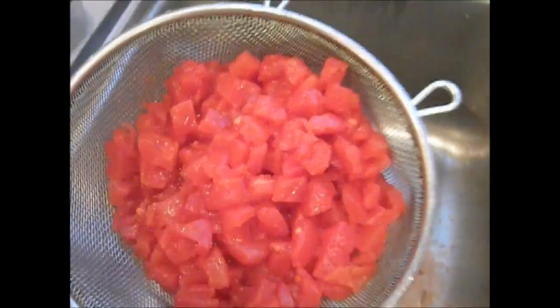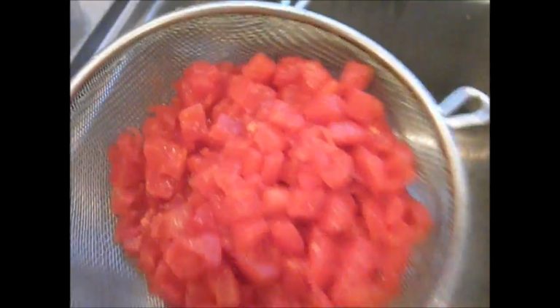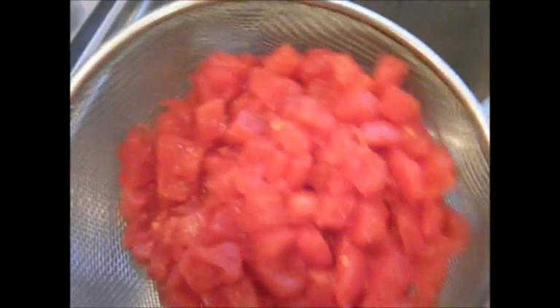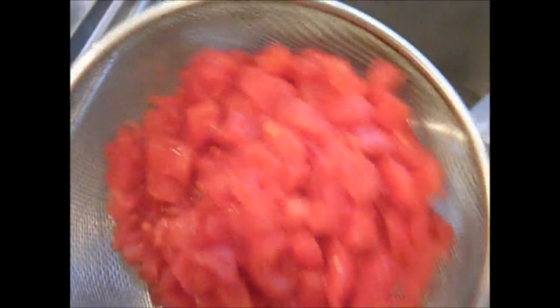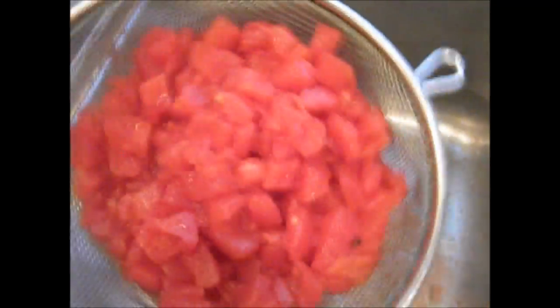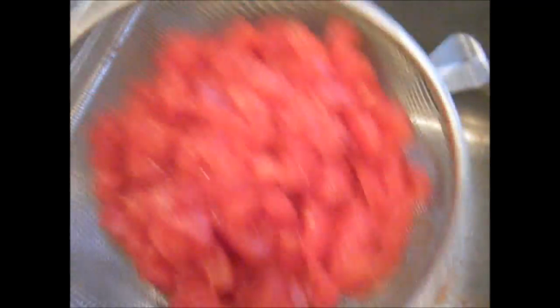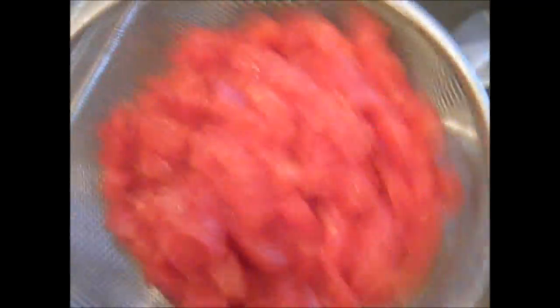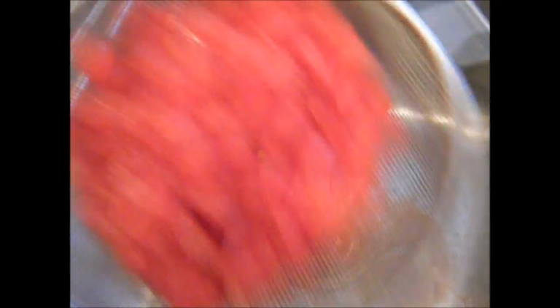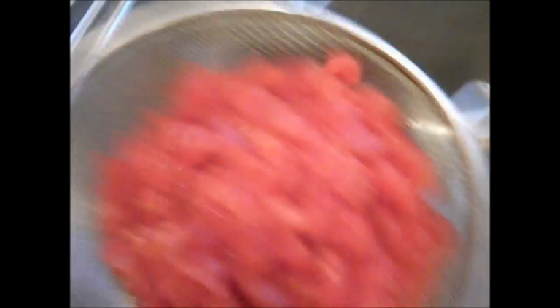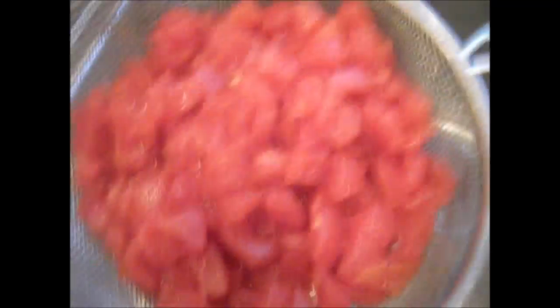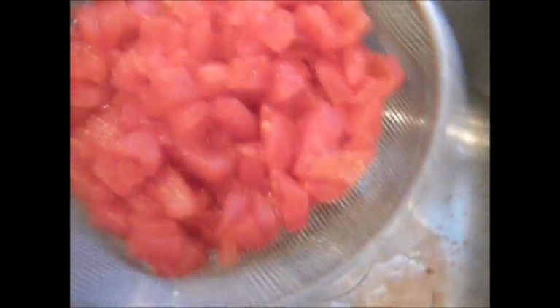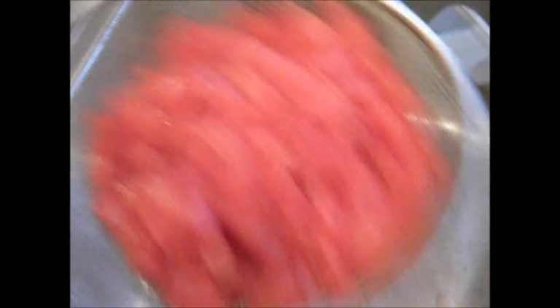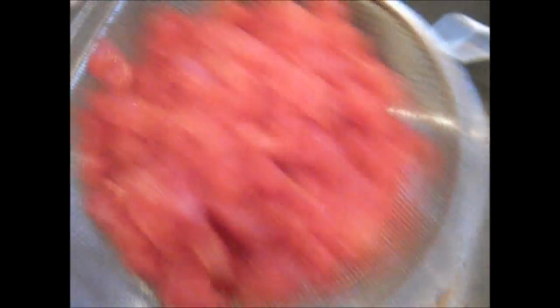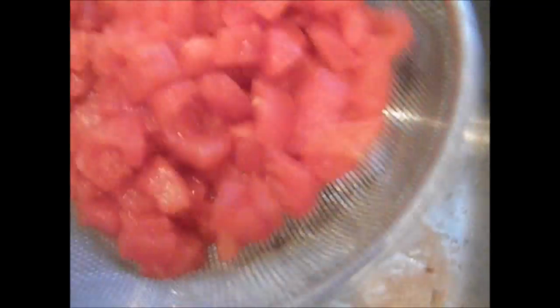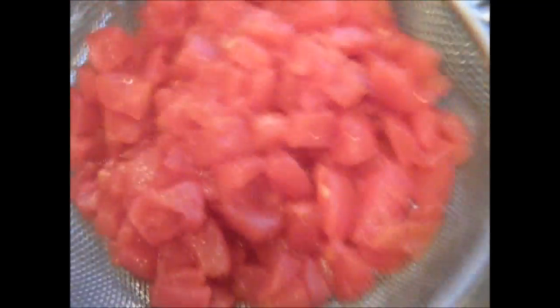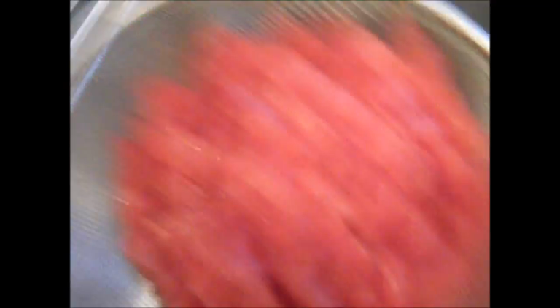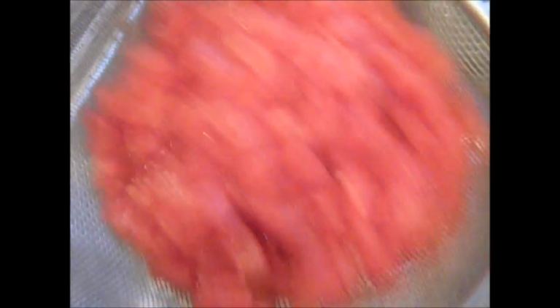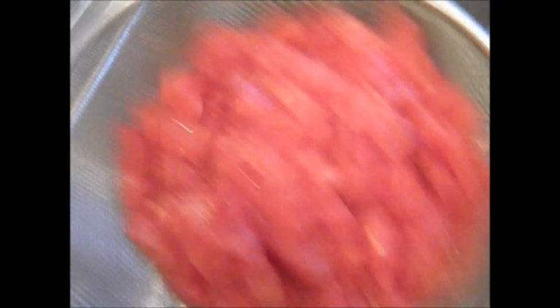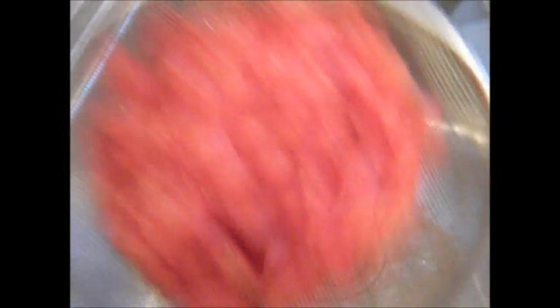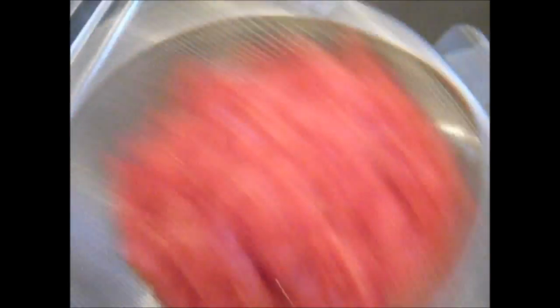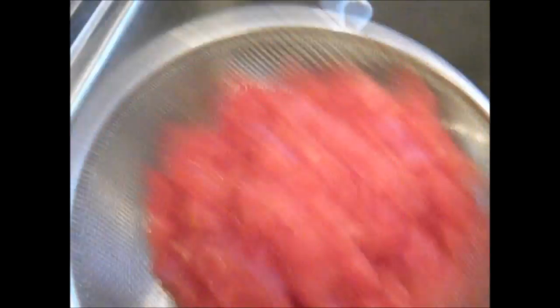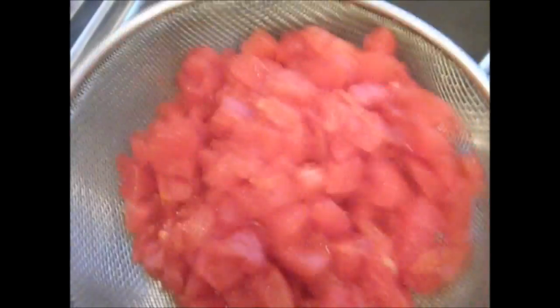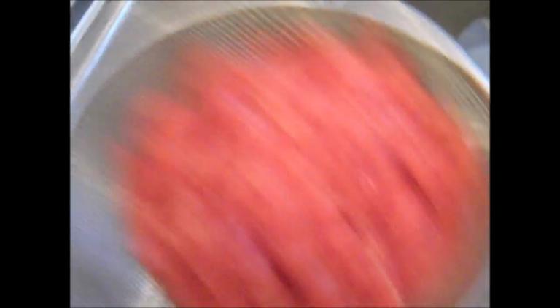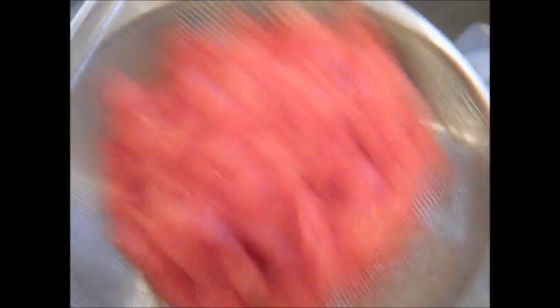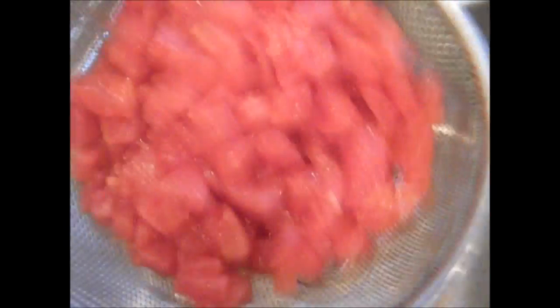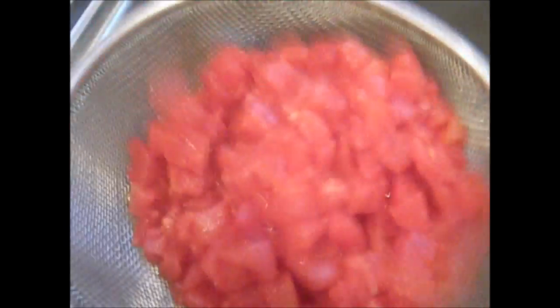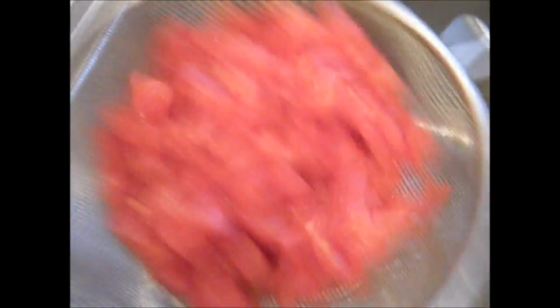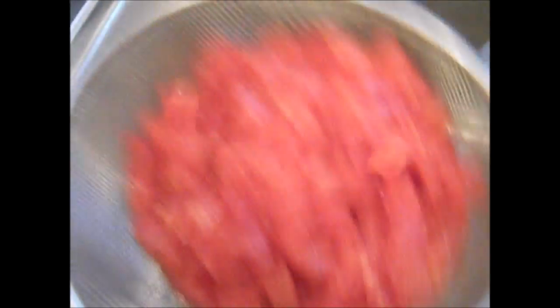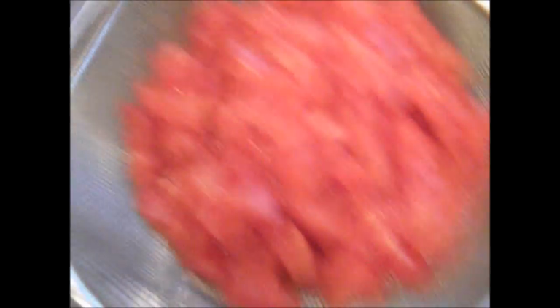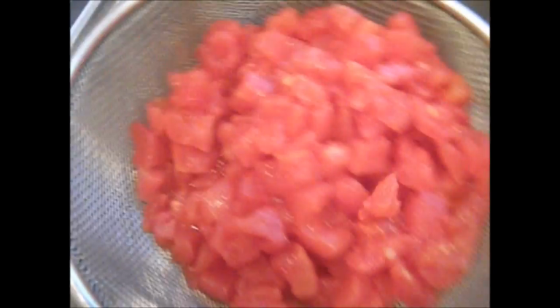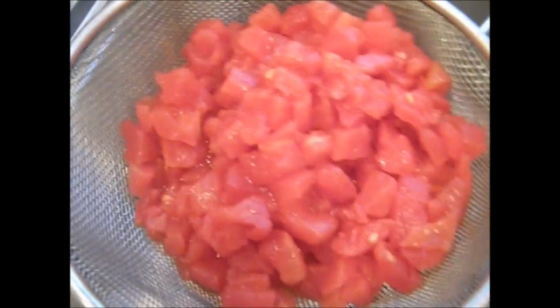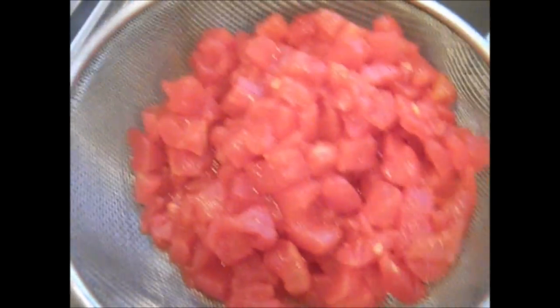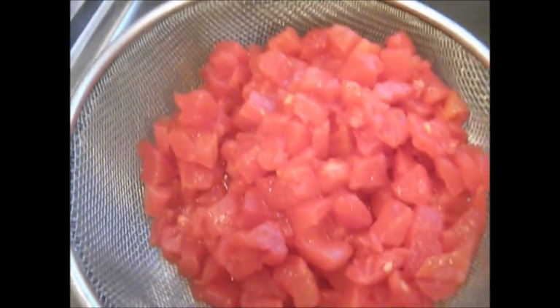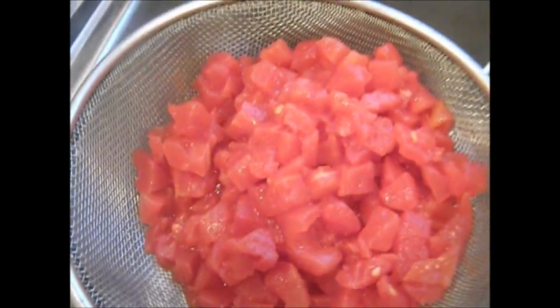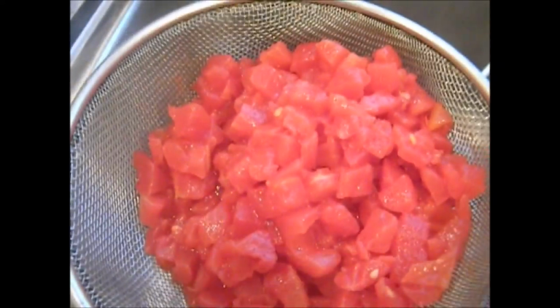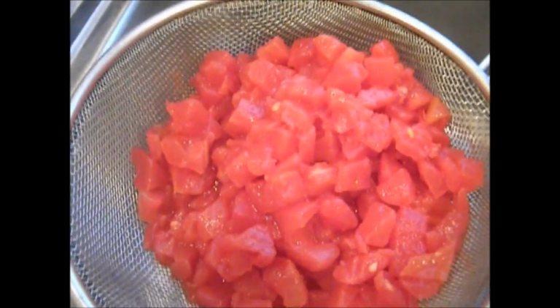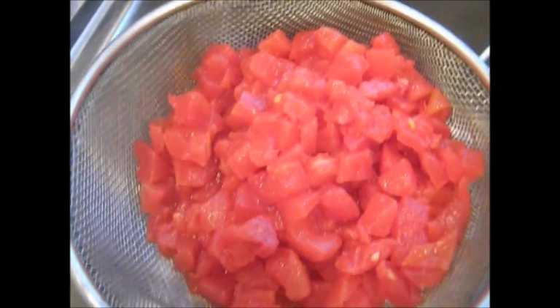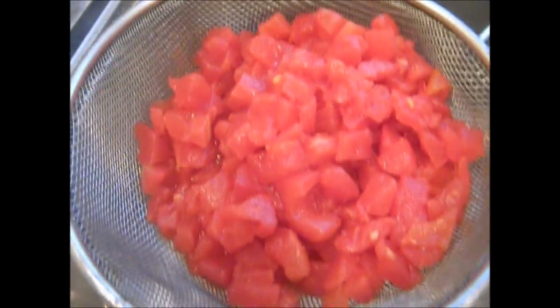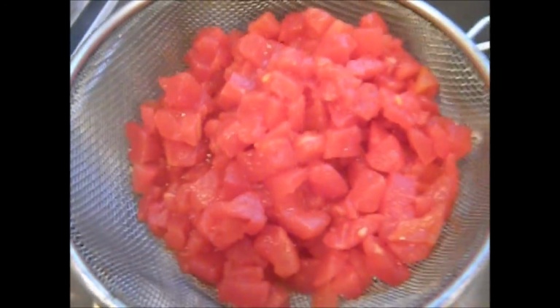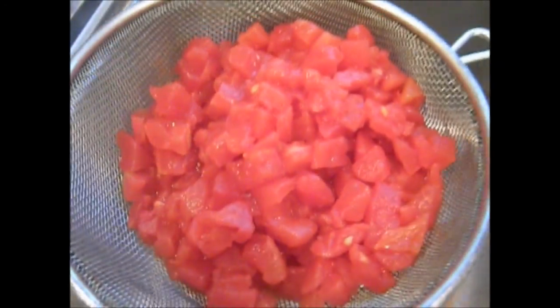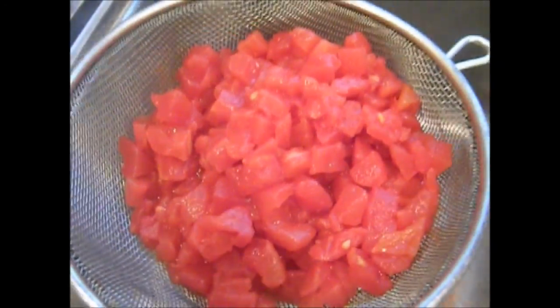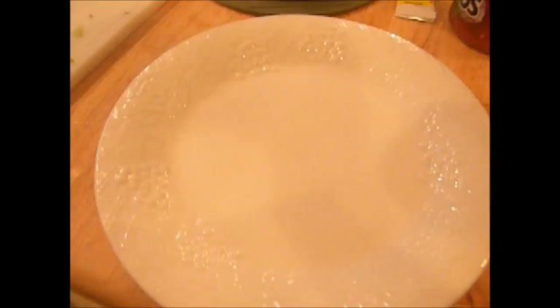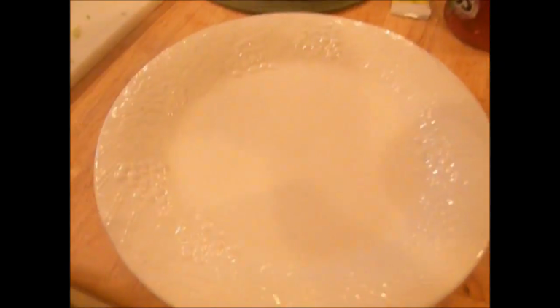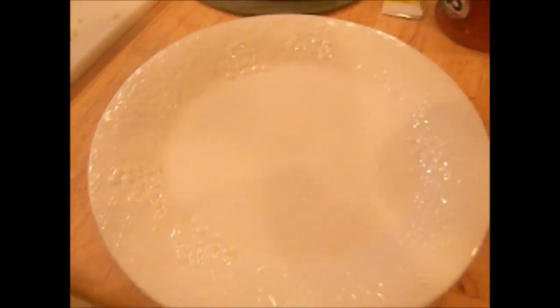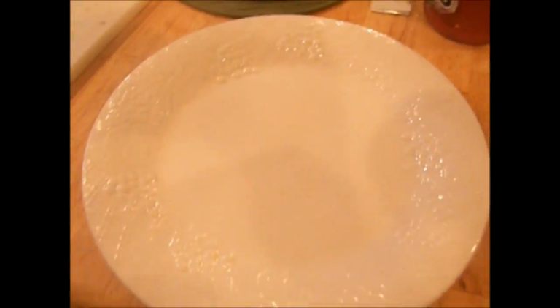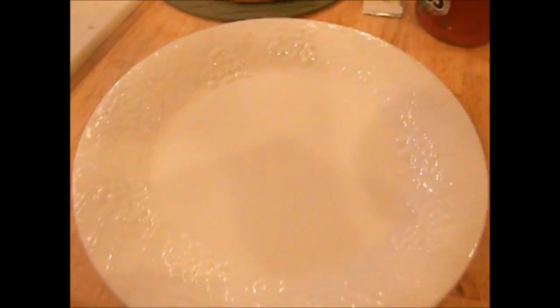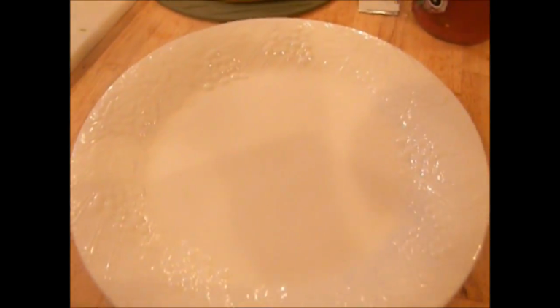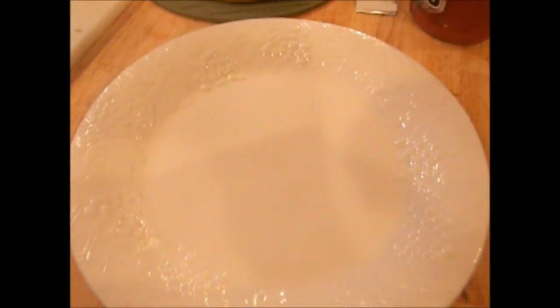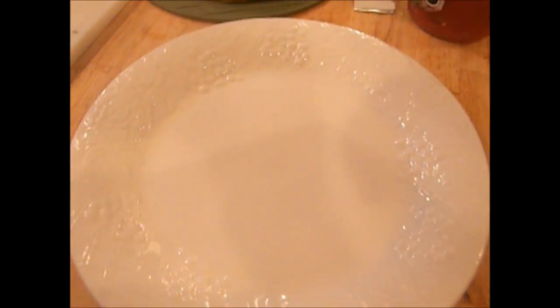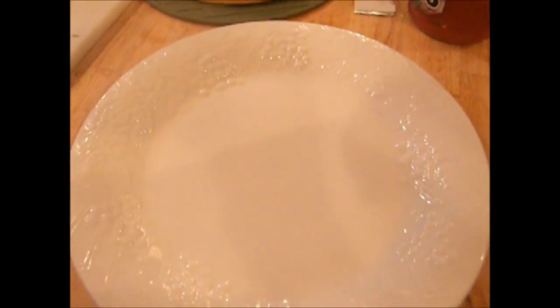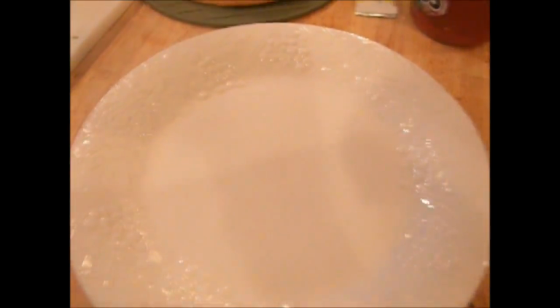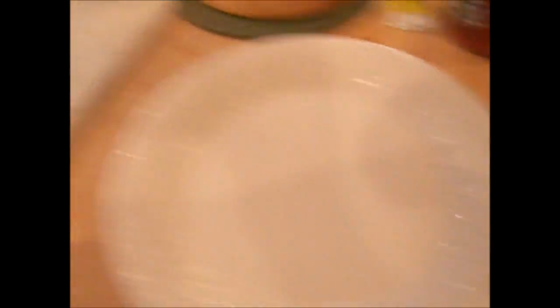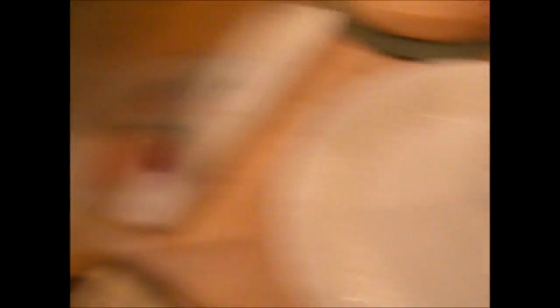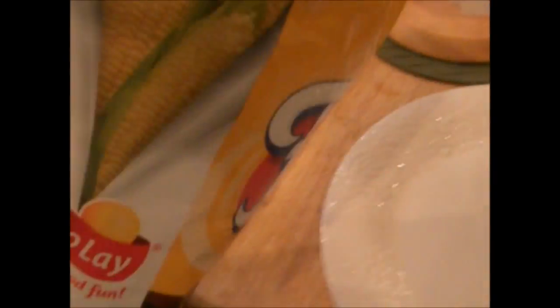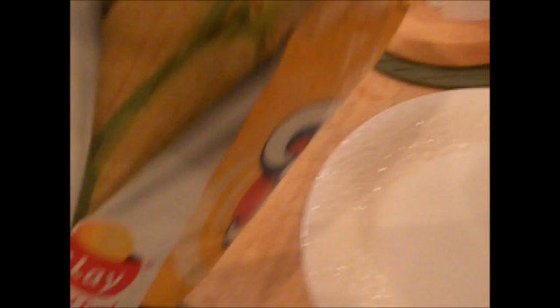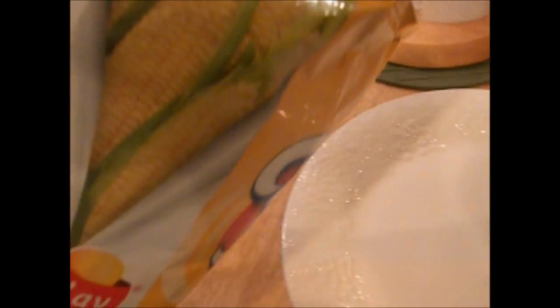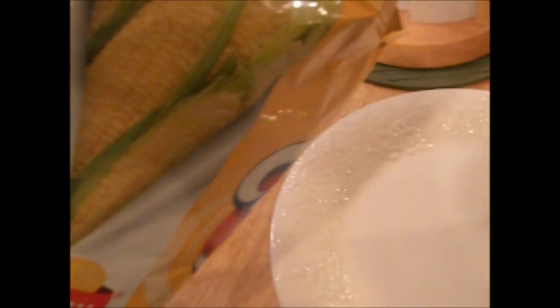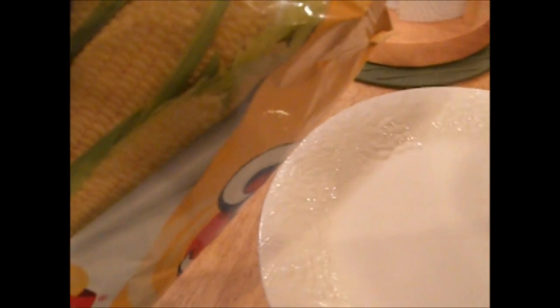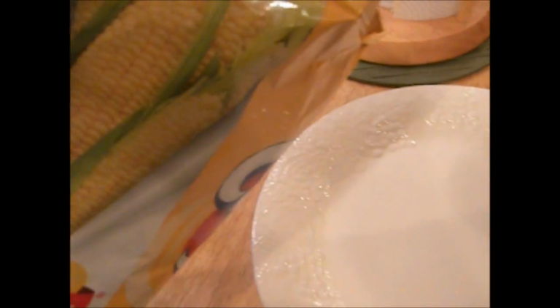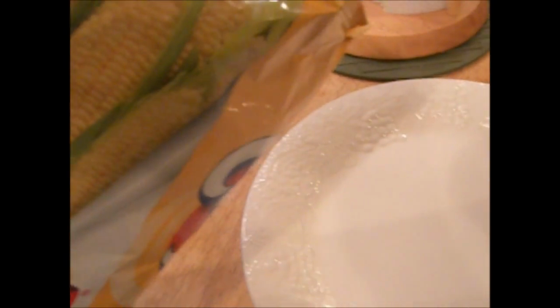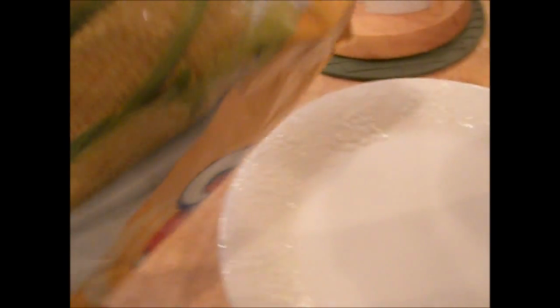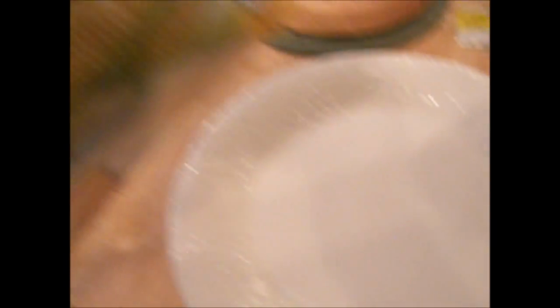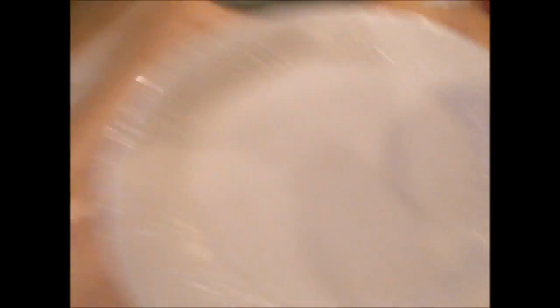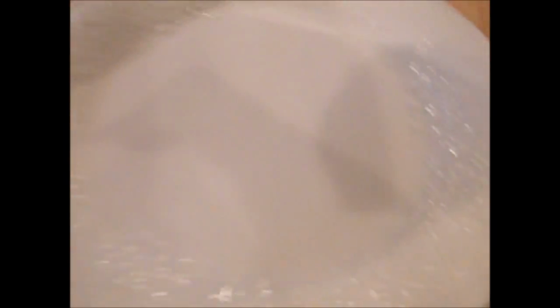Now let's go ahead and drain out our tomatoes to get all that juice out of them. Let's go ahead and get ourselves a plate and start pouring our chips.